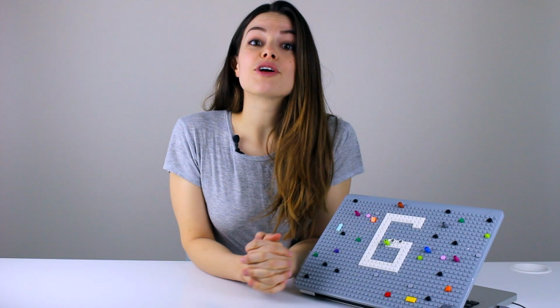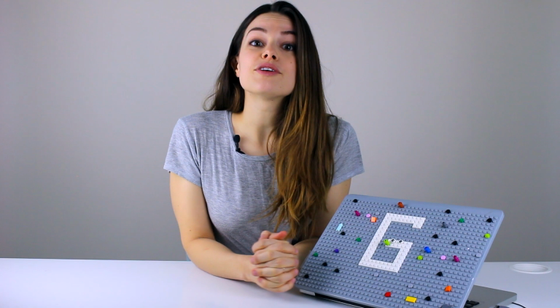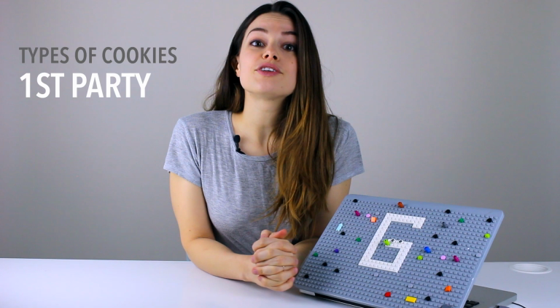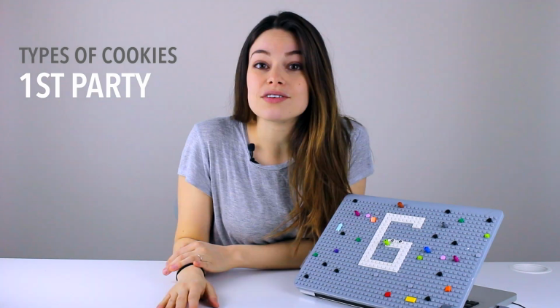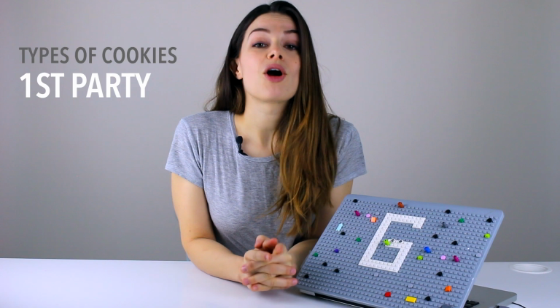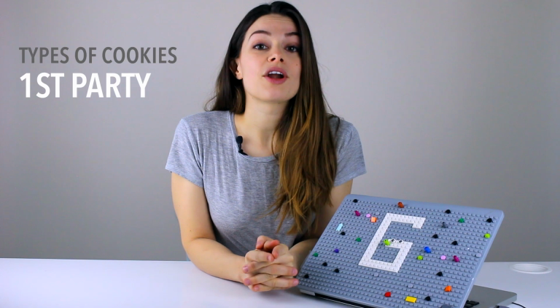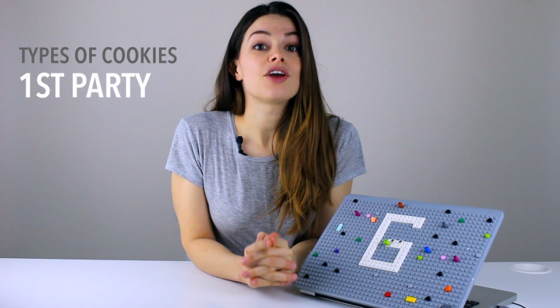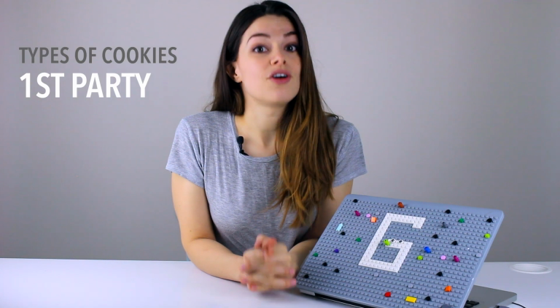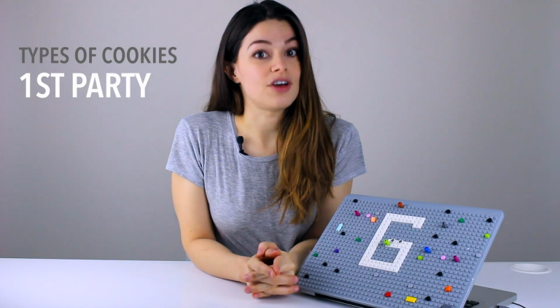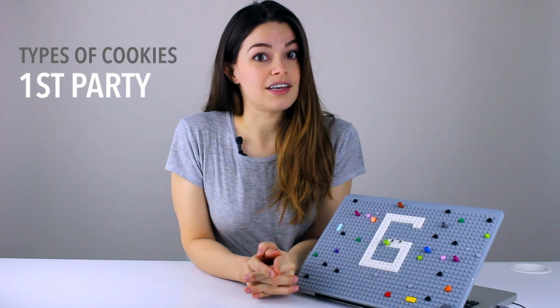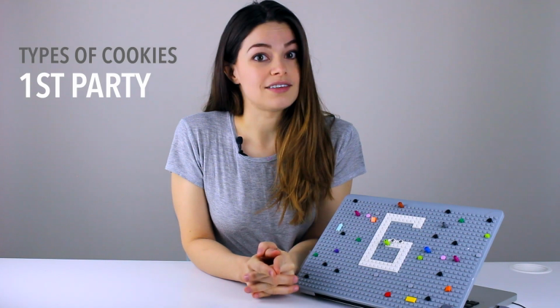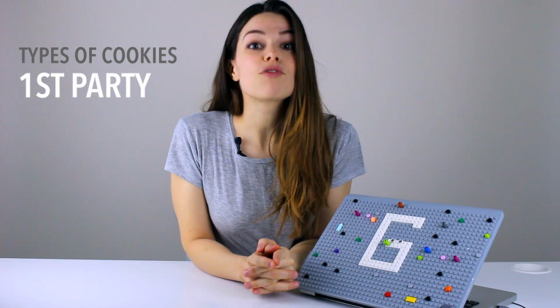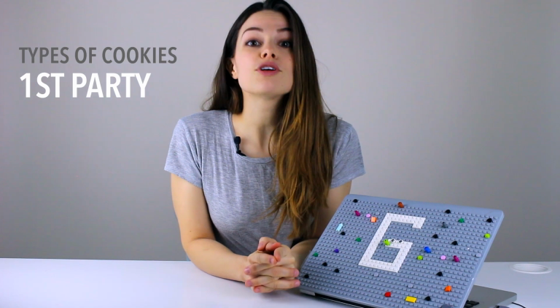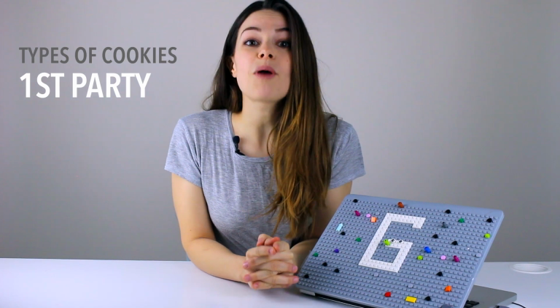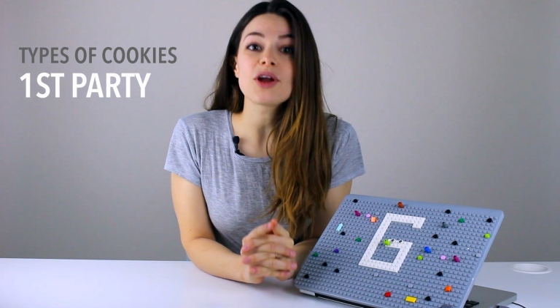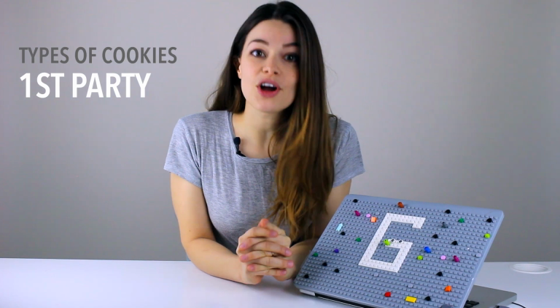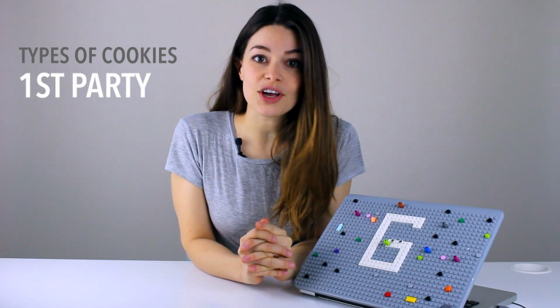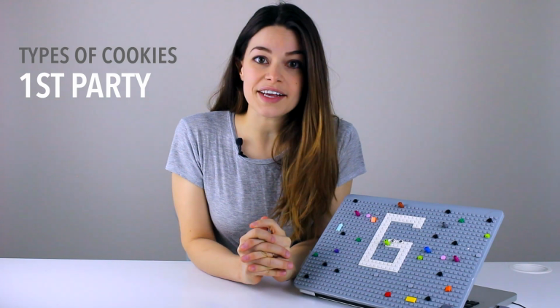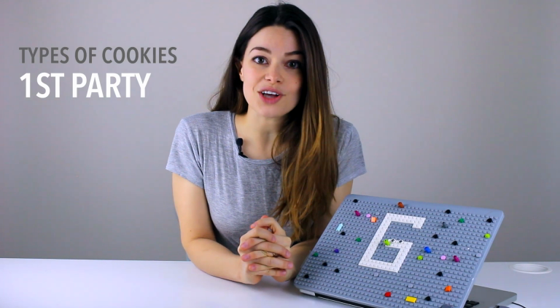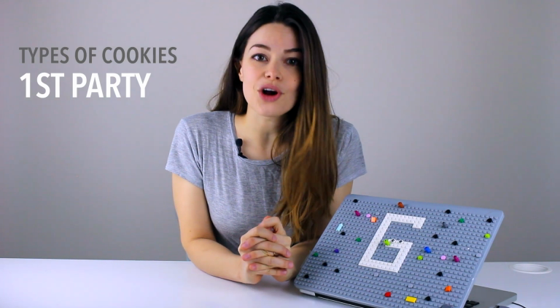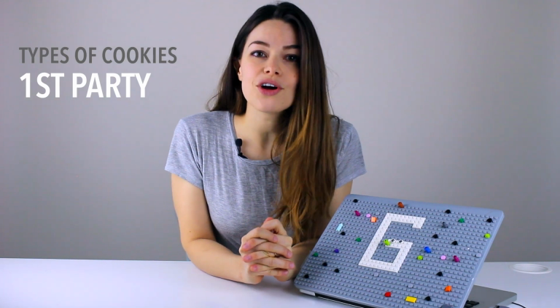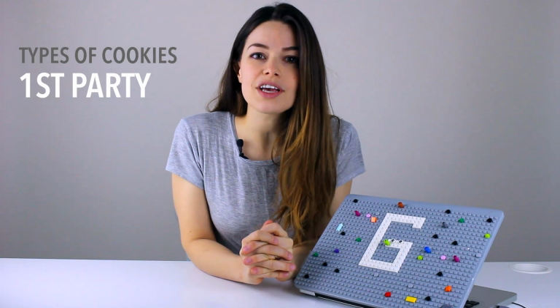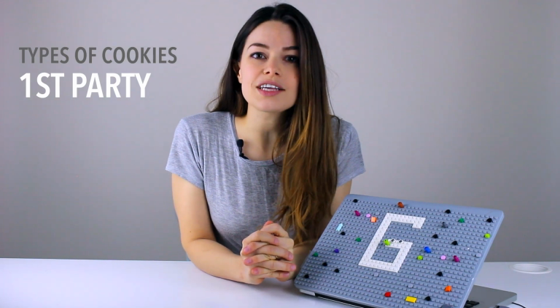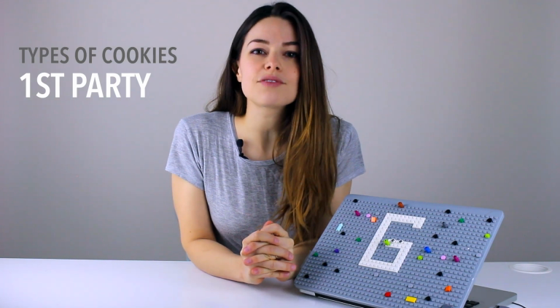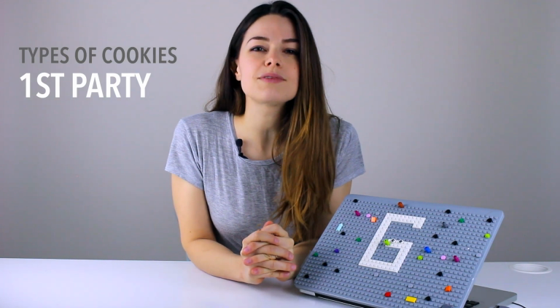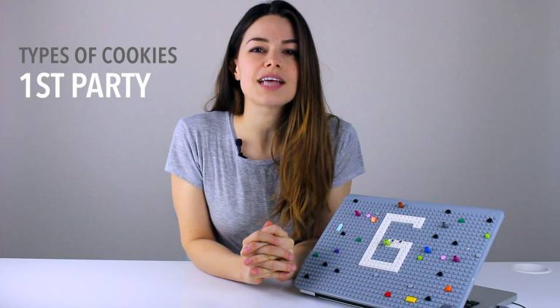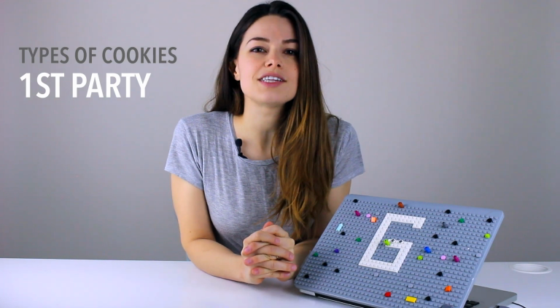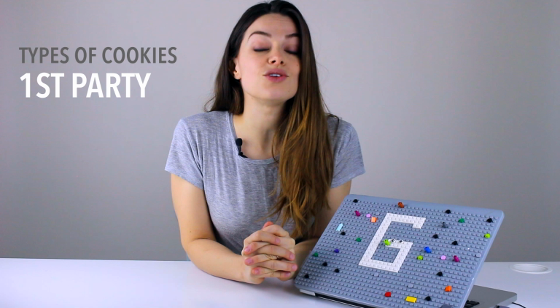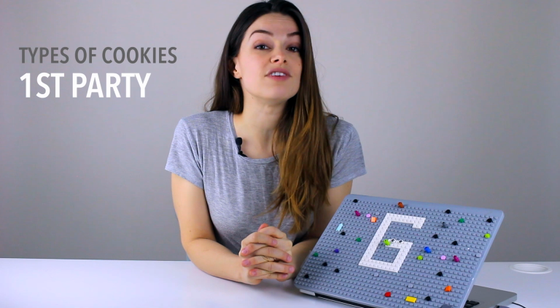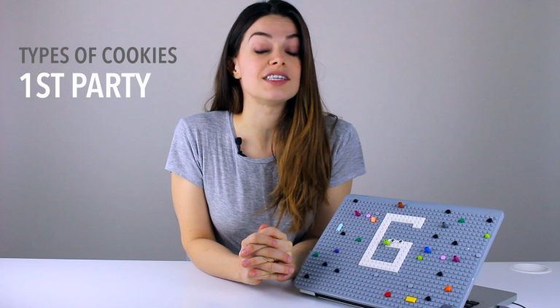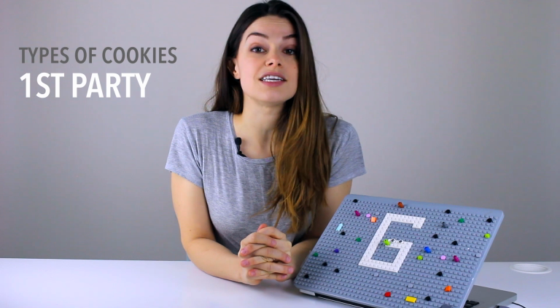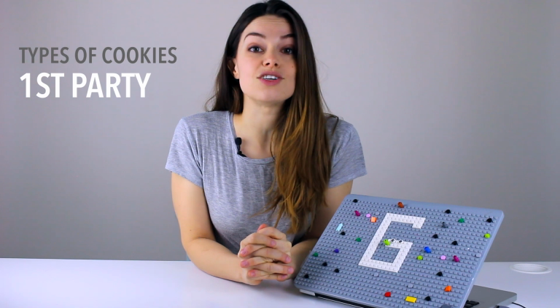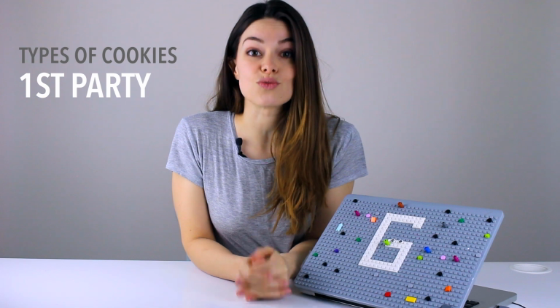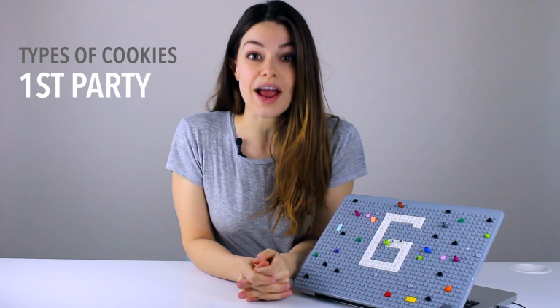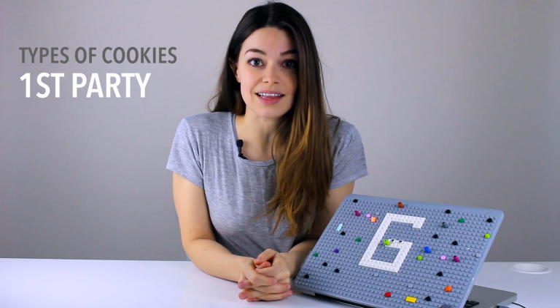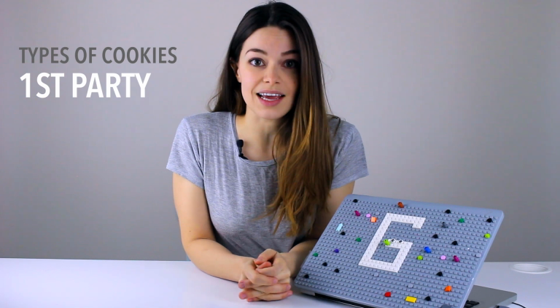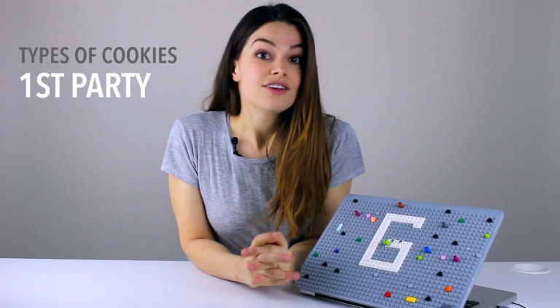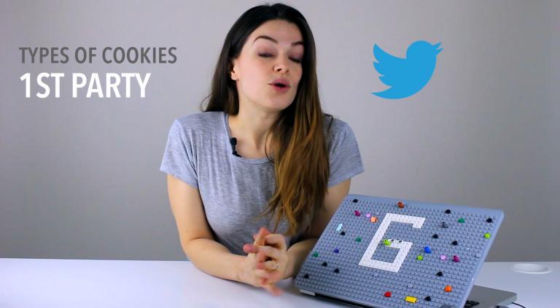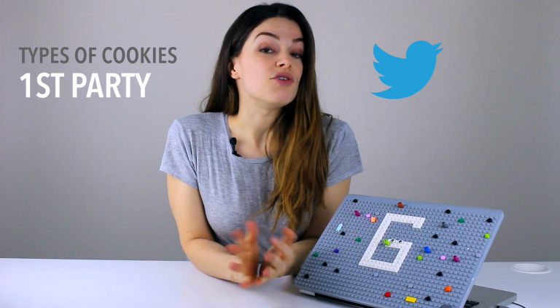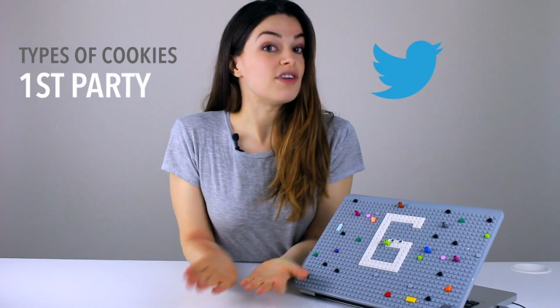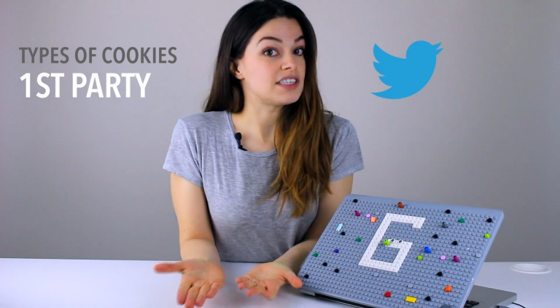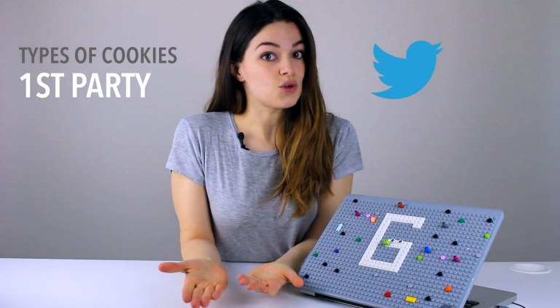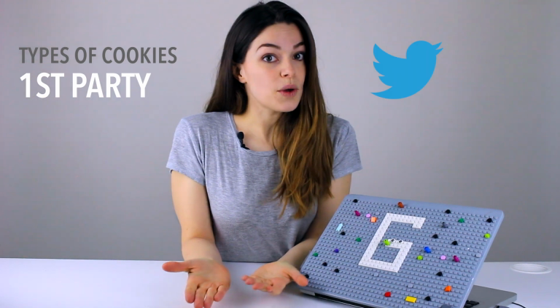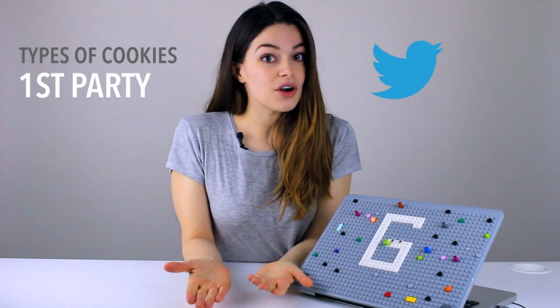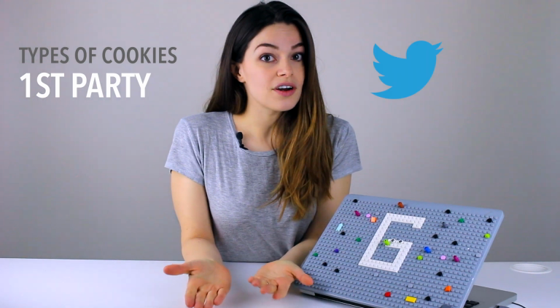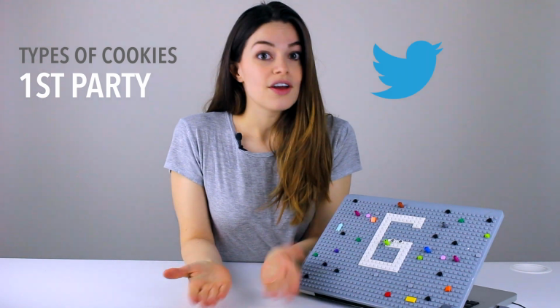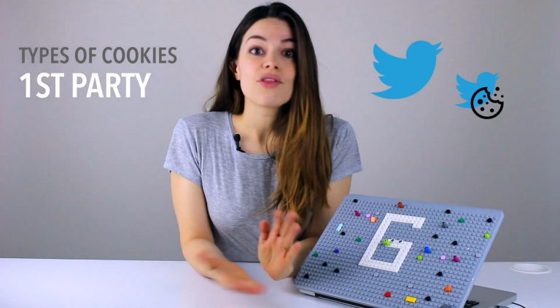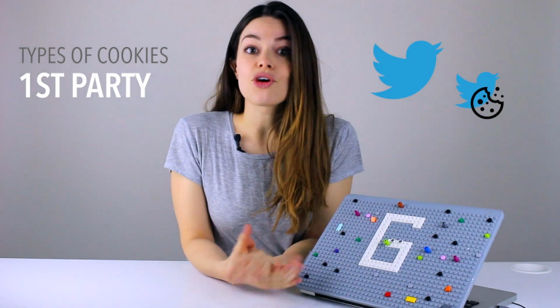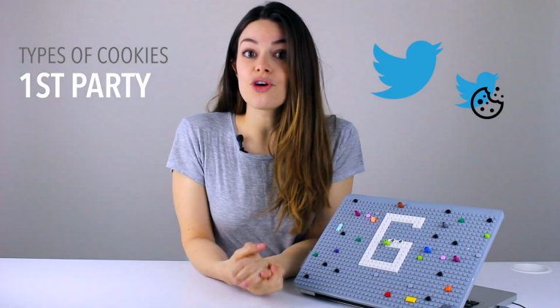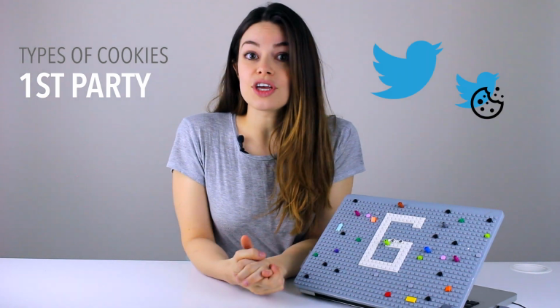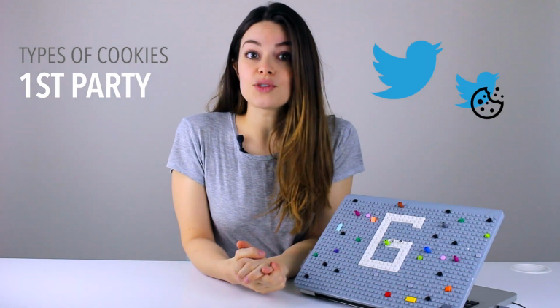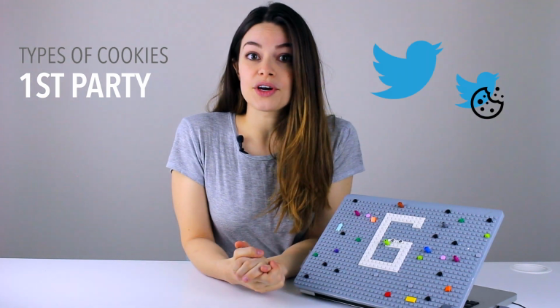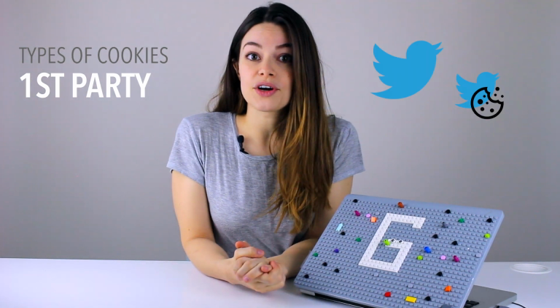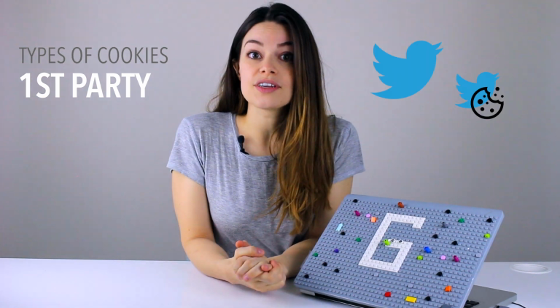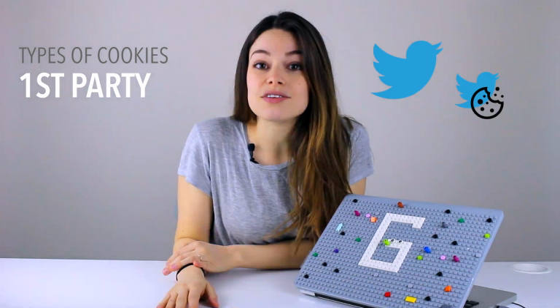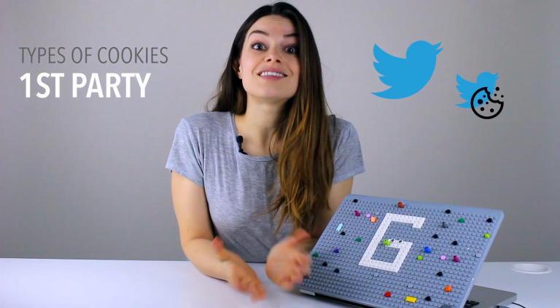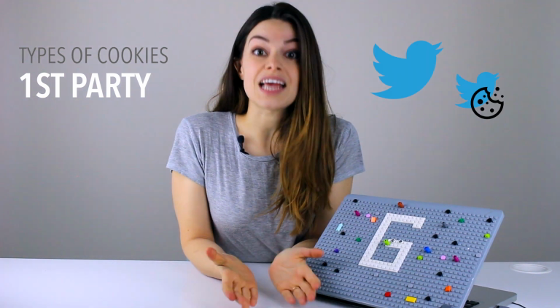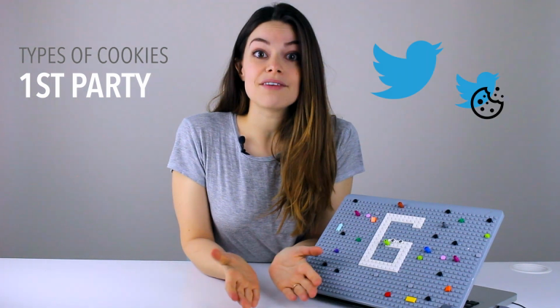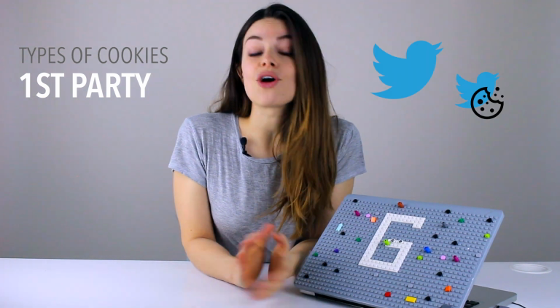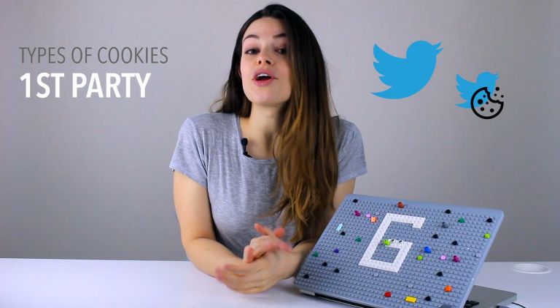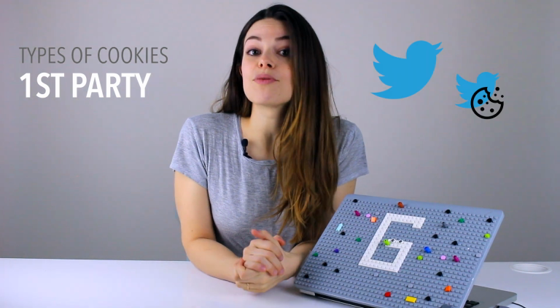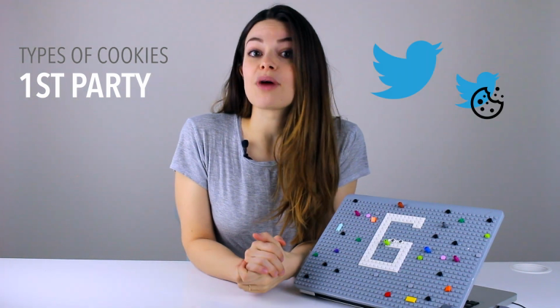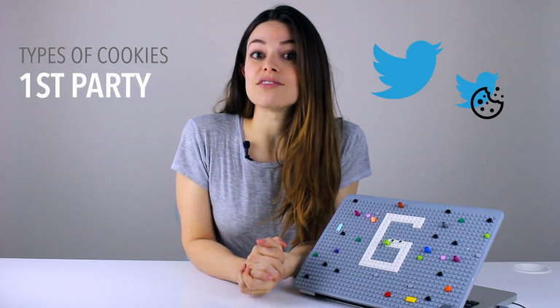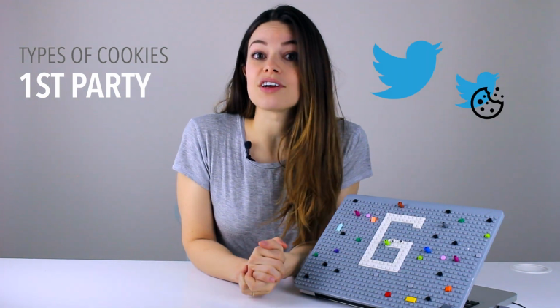This cookie is helpful for the homeowner to improve his profitability and services for customers in his house, and for Gretel to have a better customer experience when she returns to the same house next time. First party cookies are cookies from sites you visited directly. So if you visit Twitter, the cookie Twitter saves on your browser is a first party cookie.